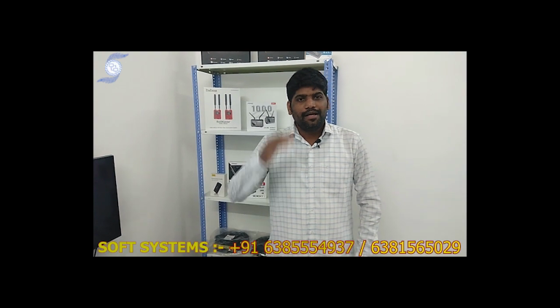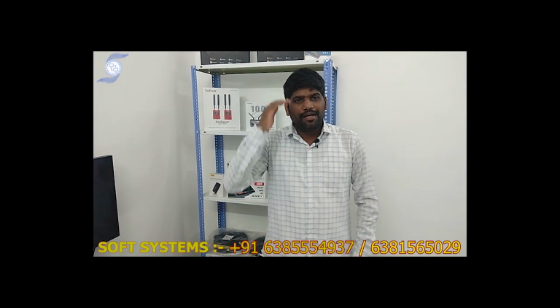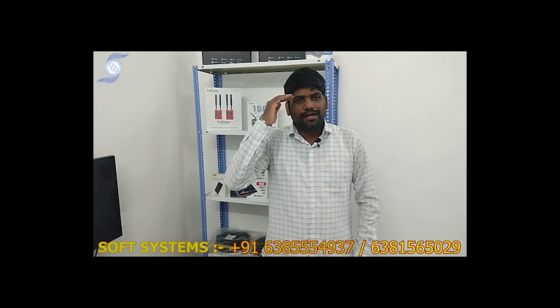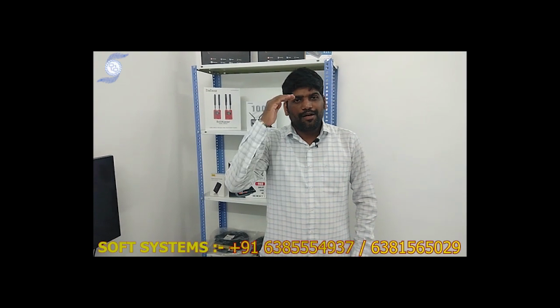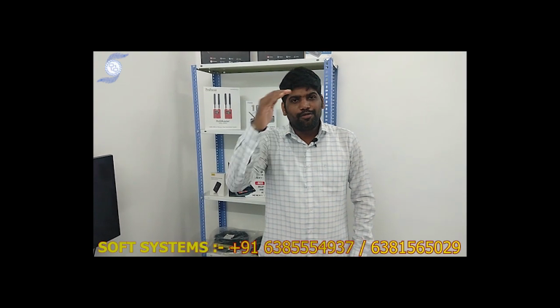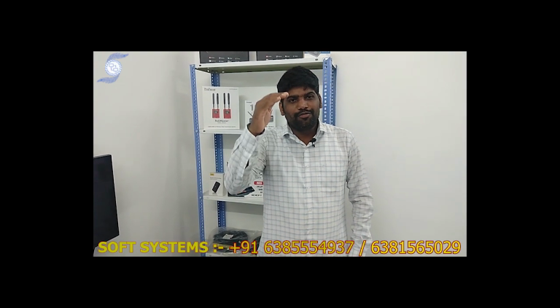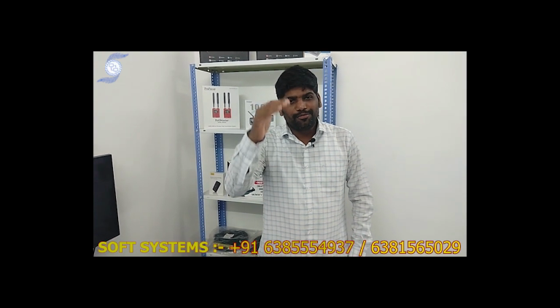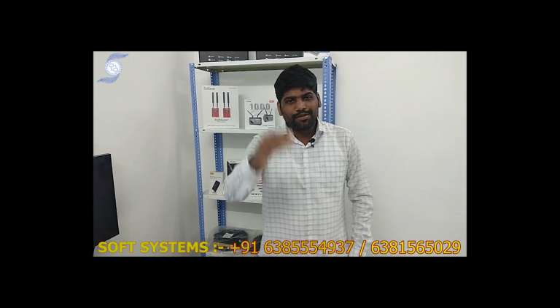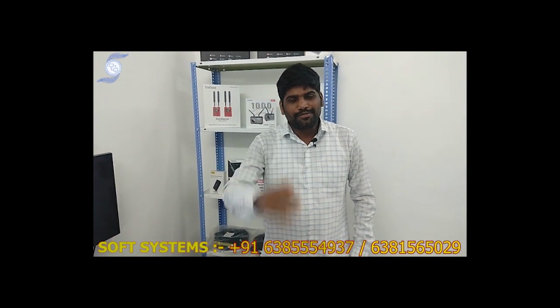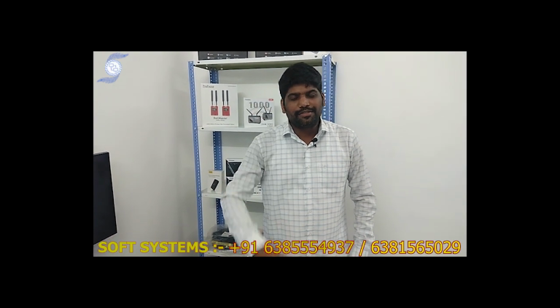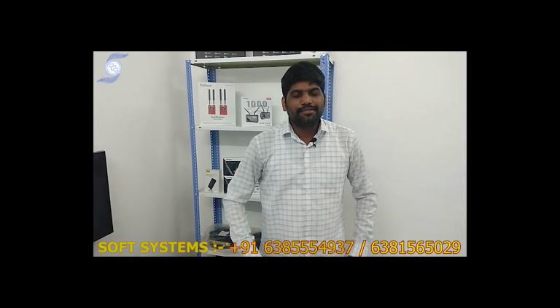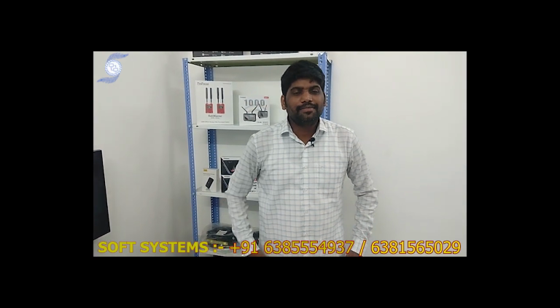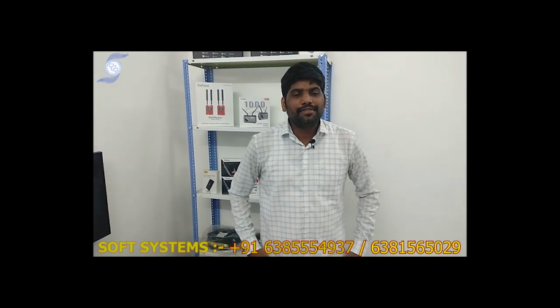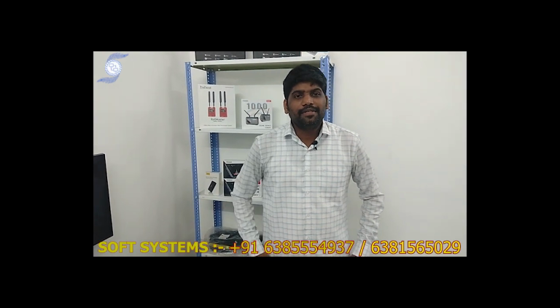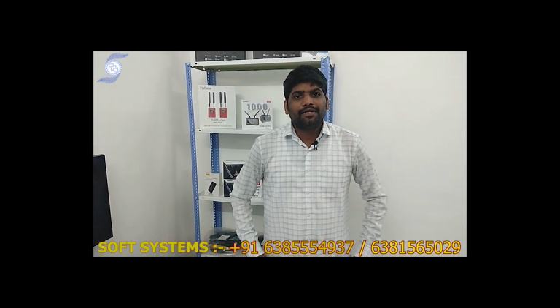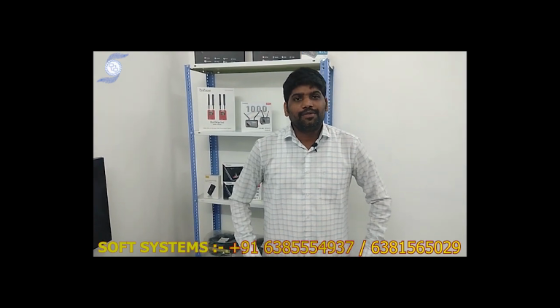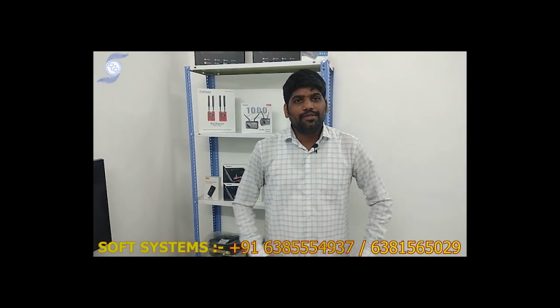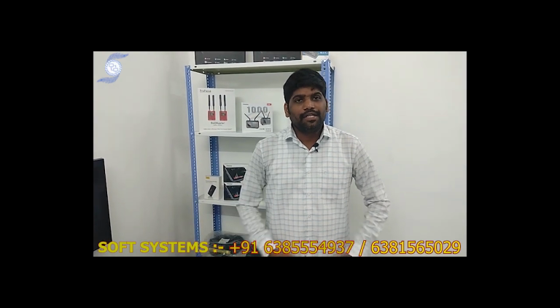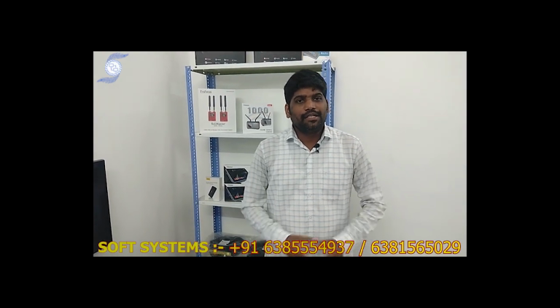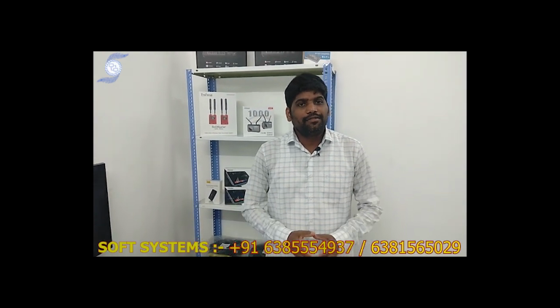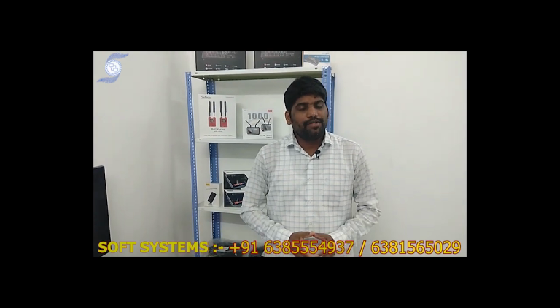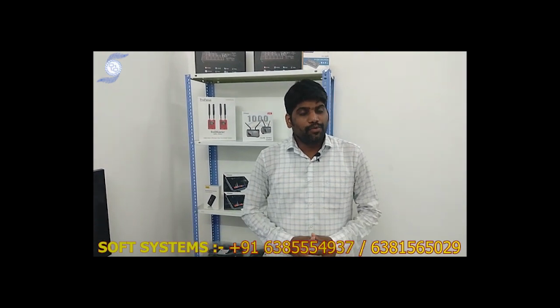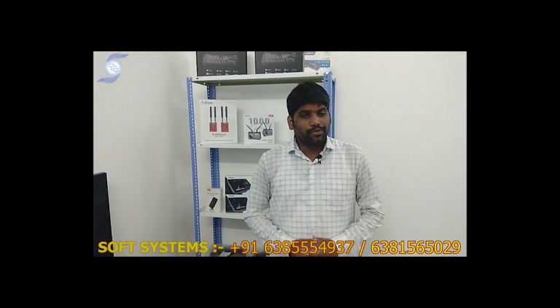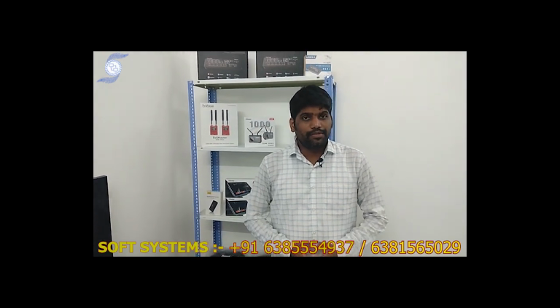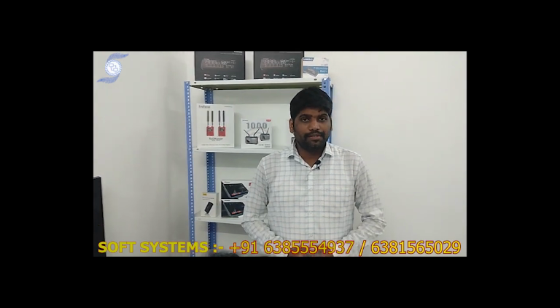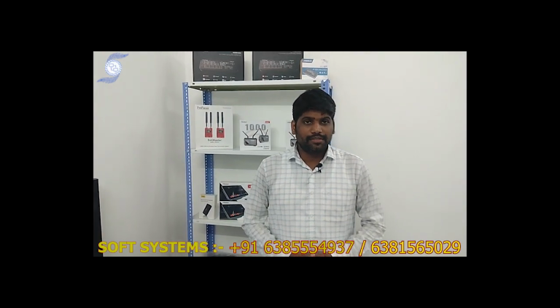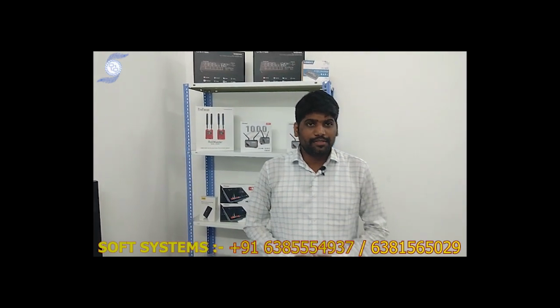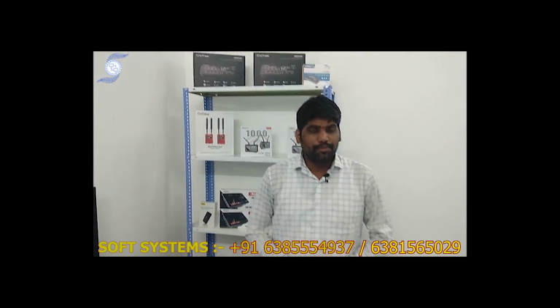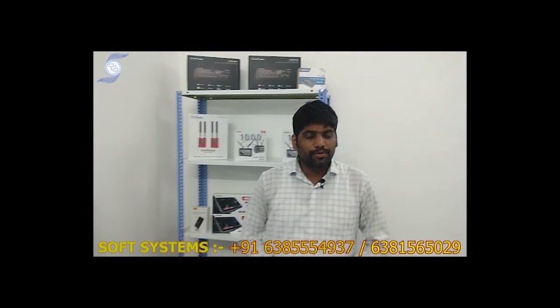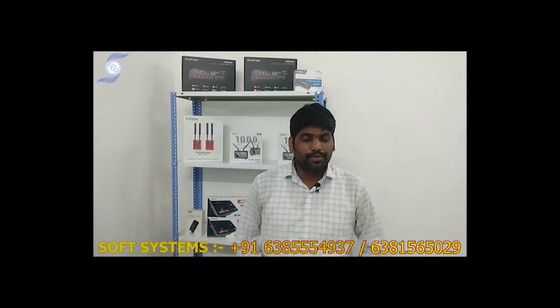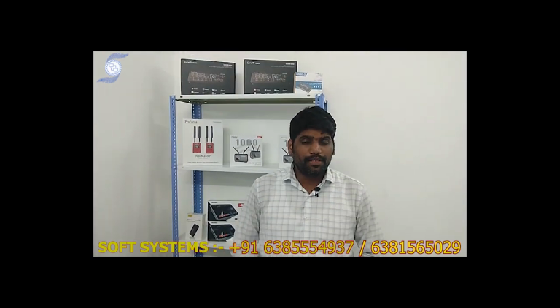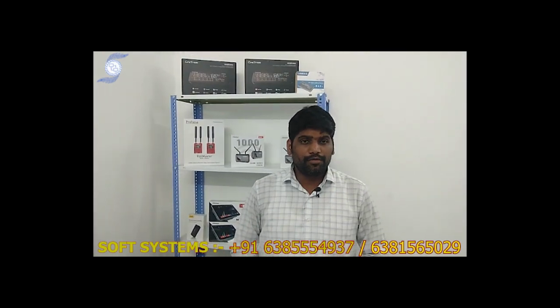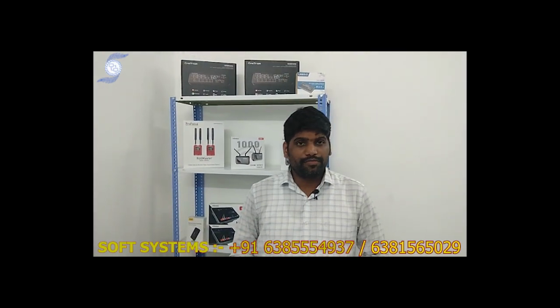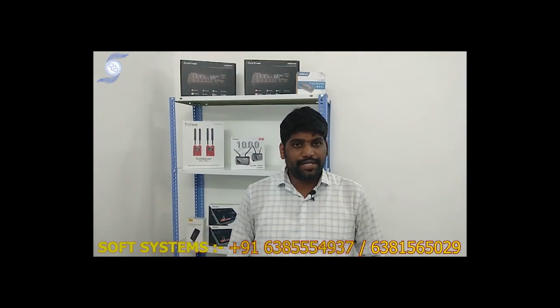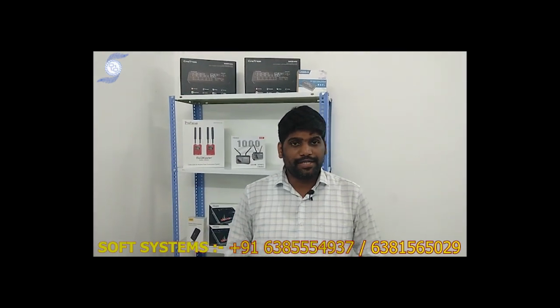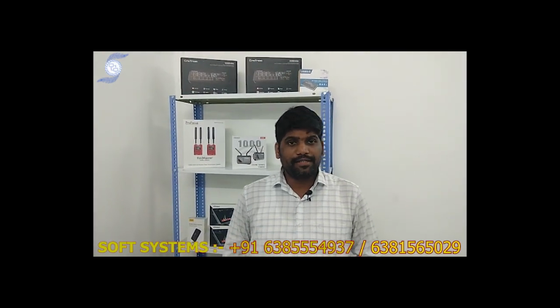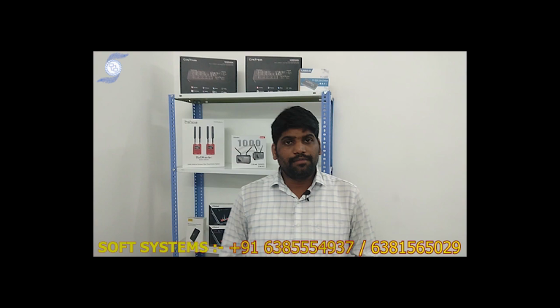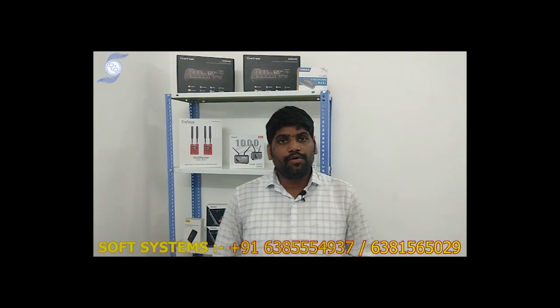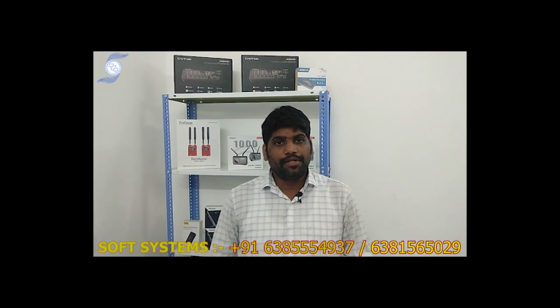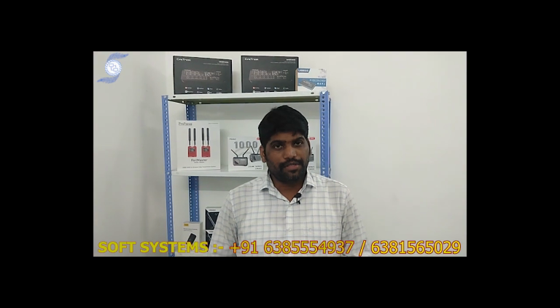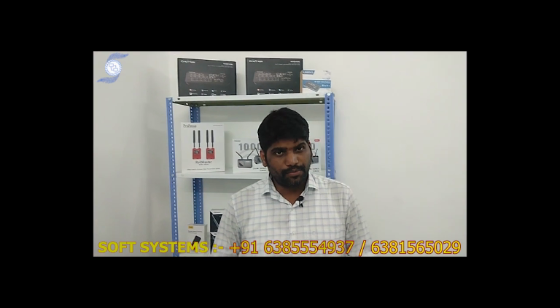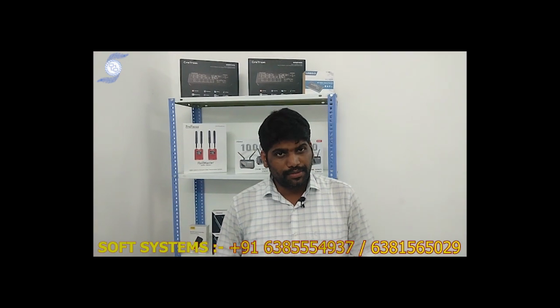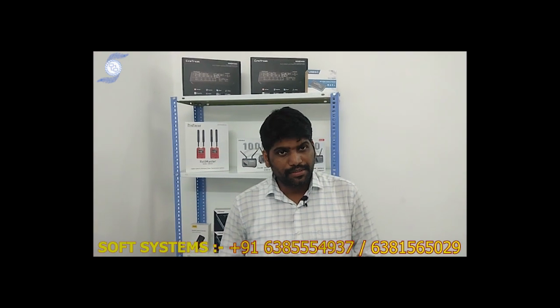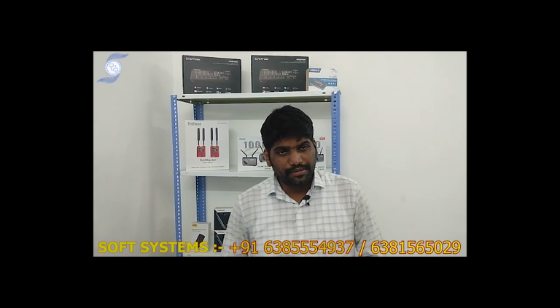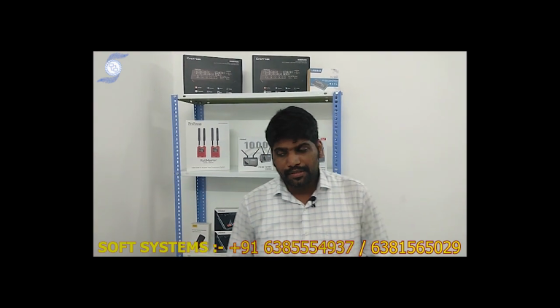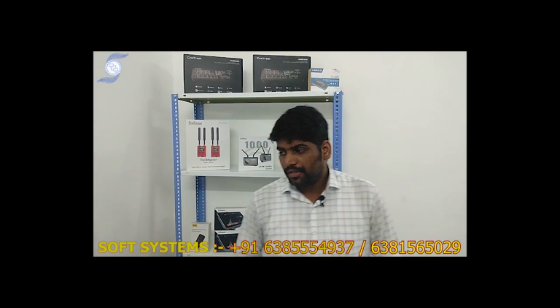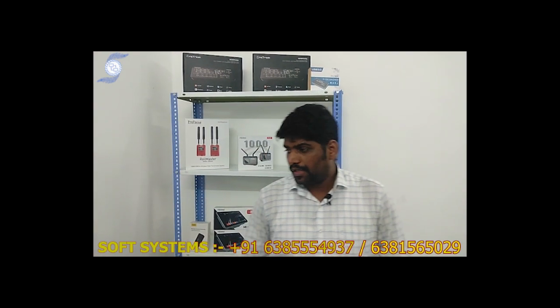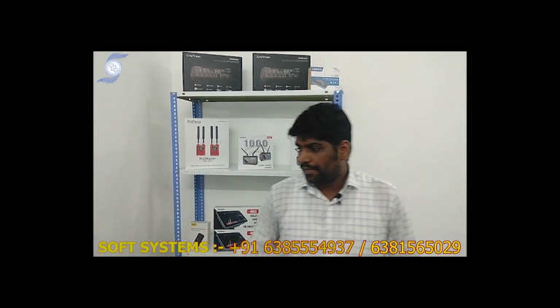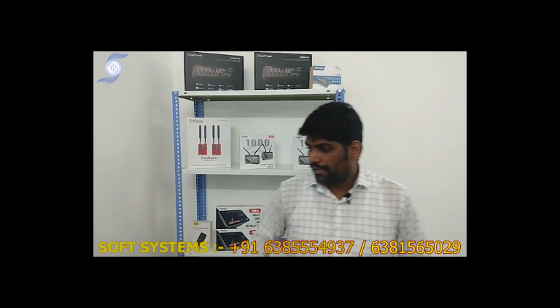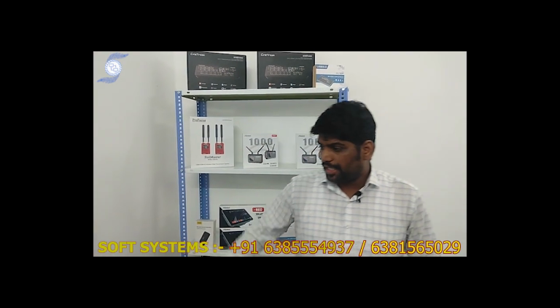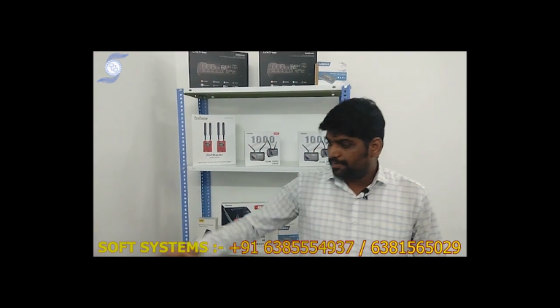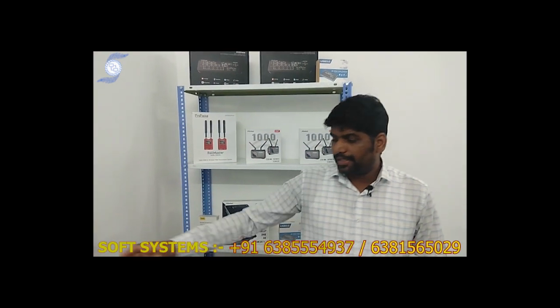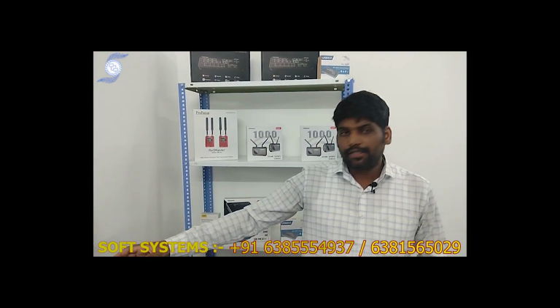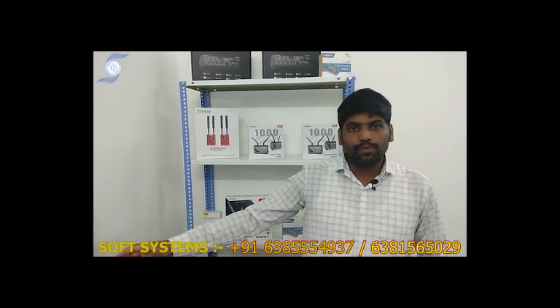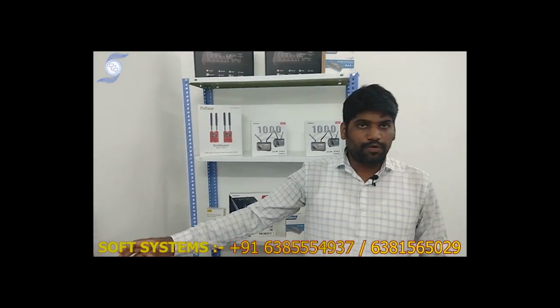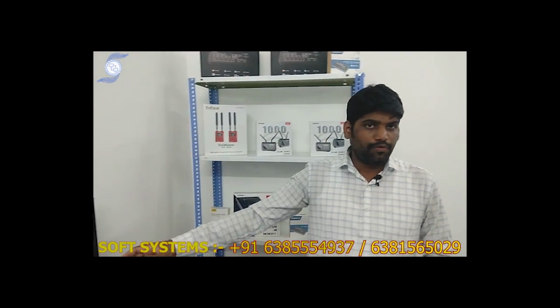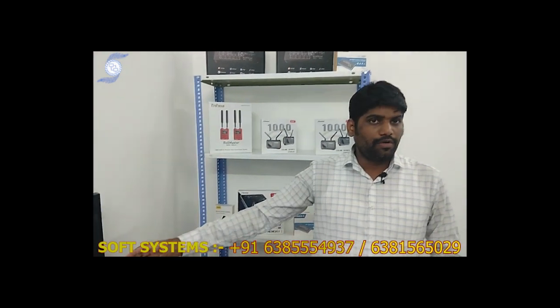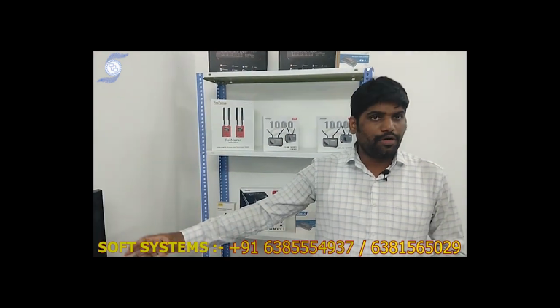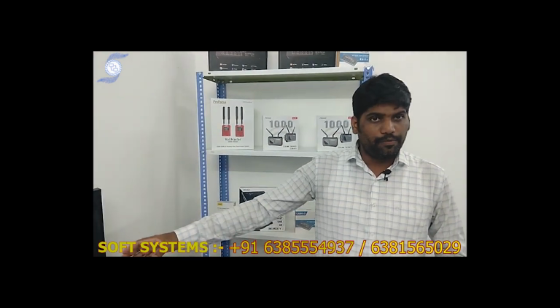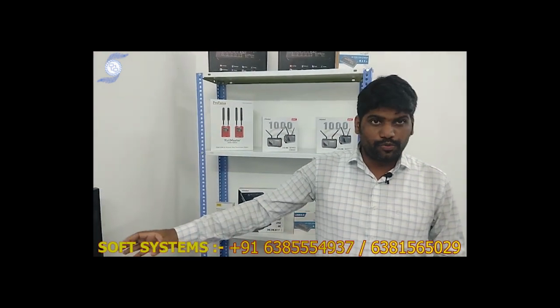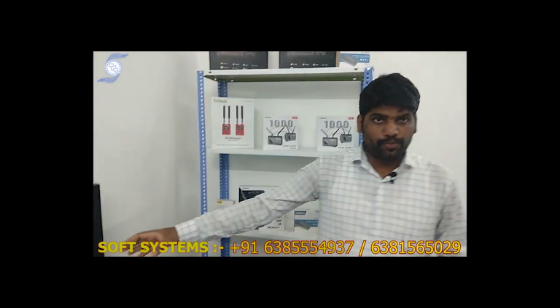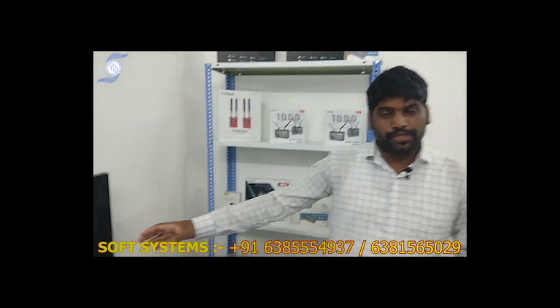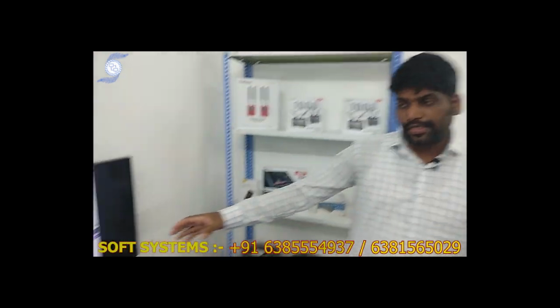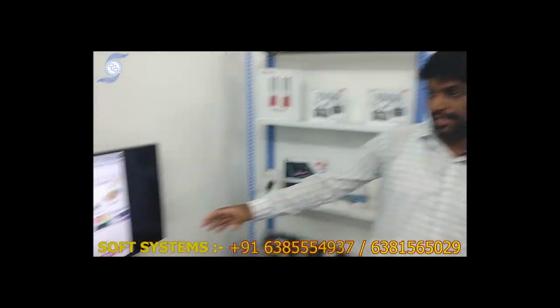Hello from SOPSystem. Today we are going to discuss about our finite bonding router. I will explain the workflow and how it is working.